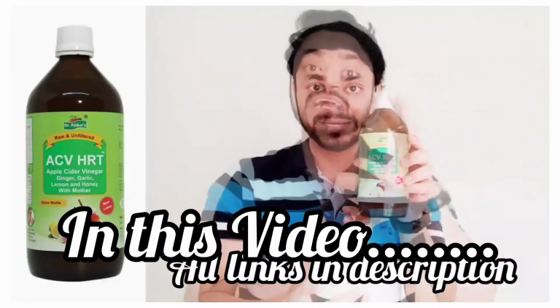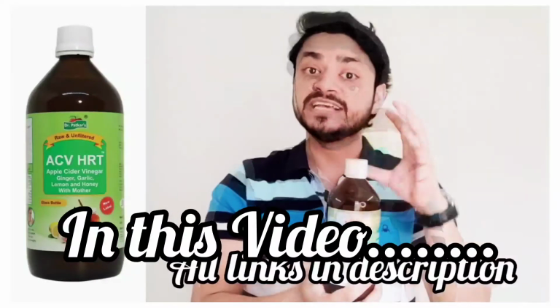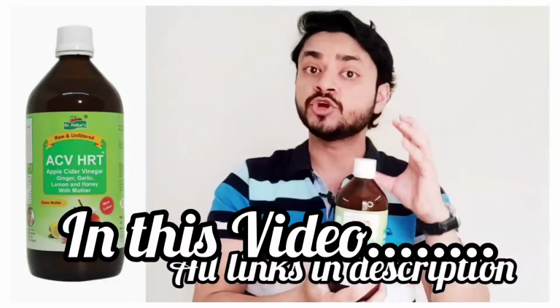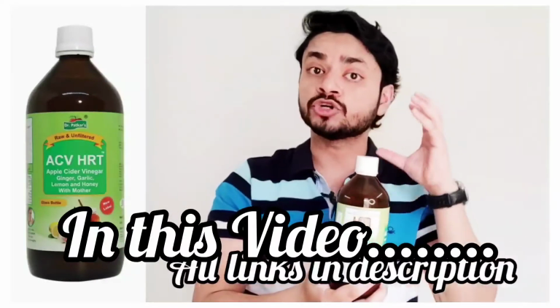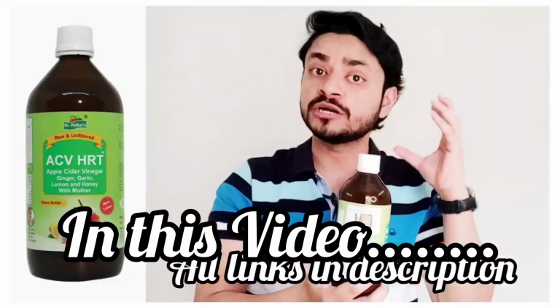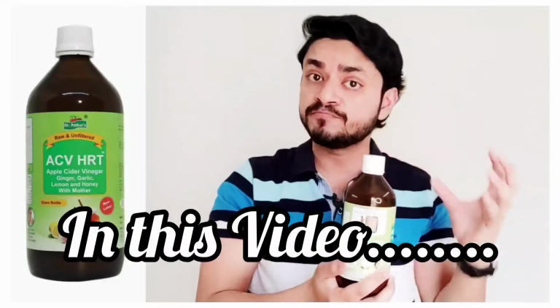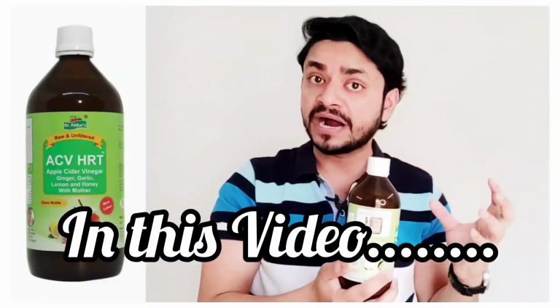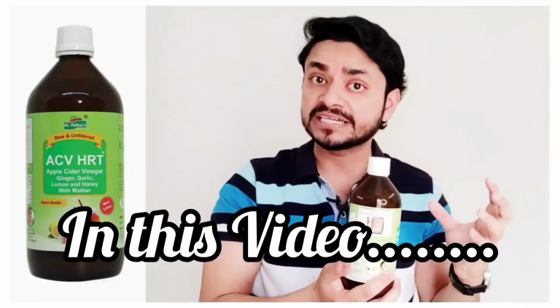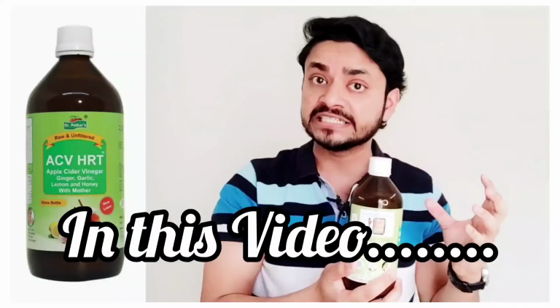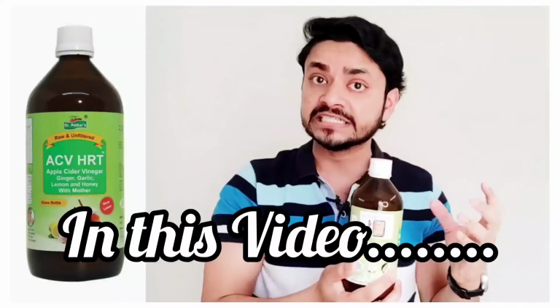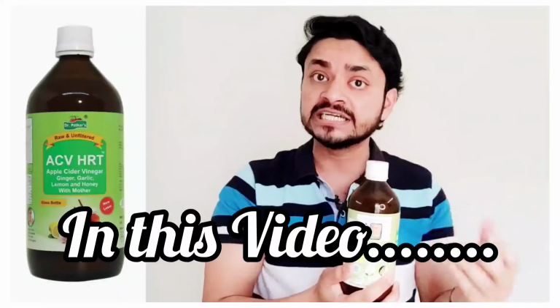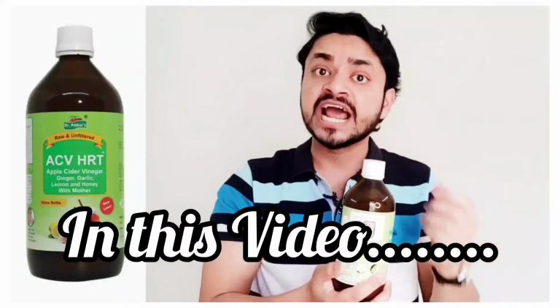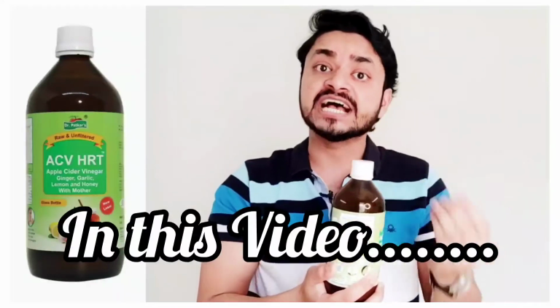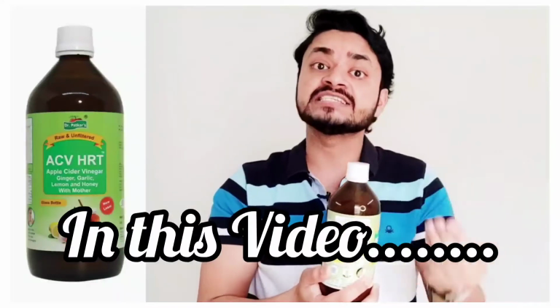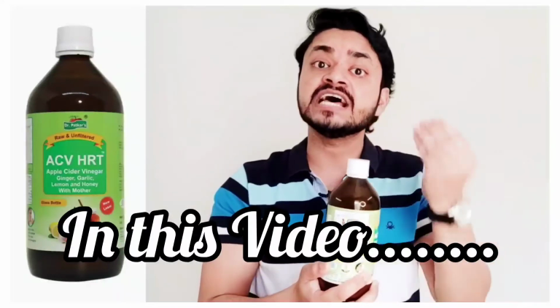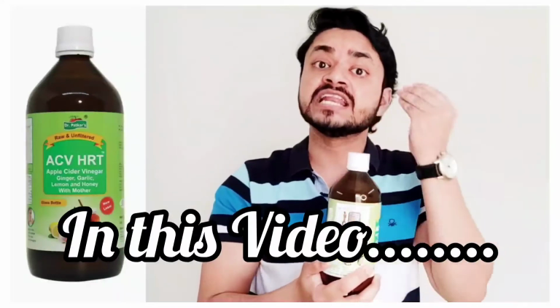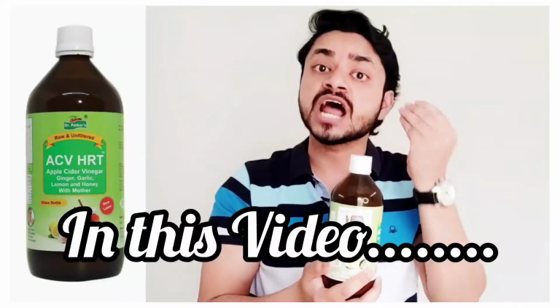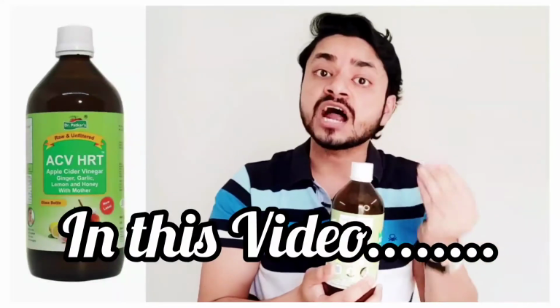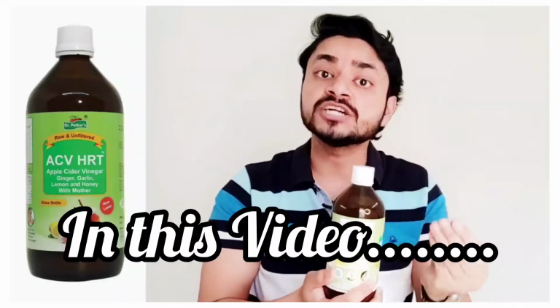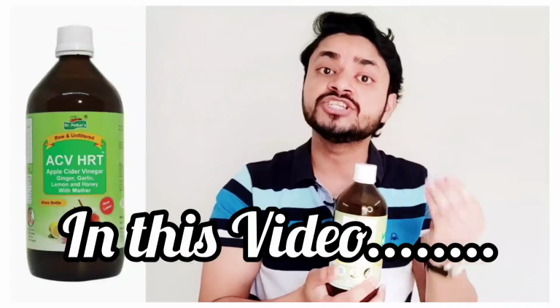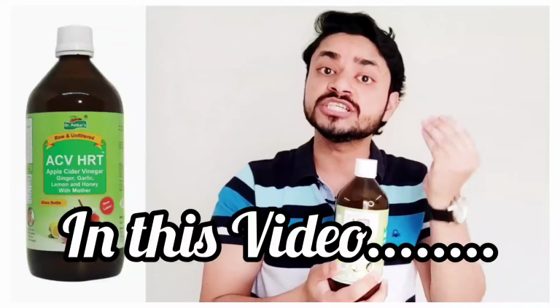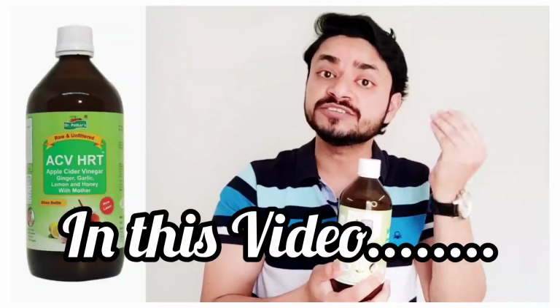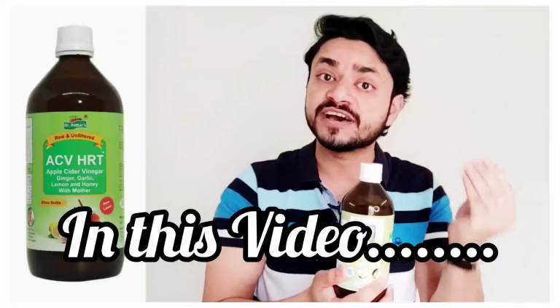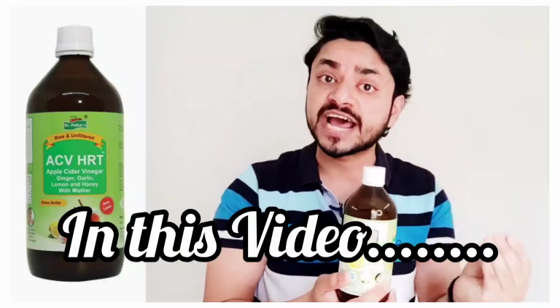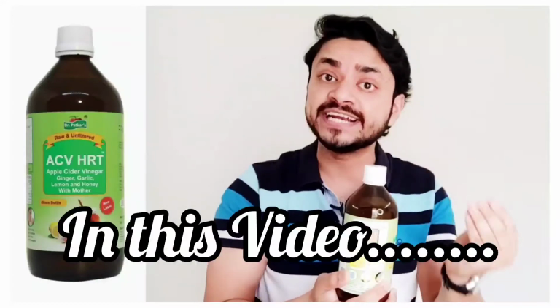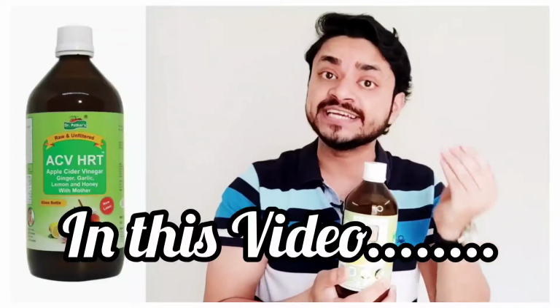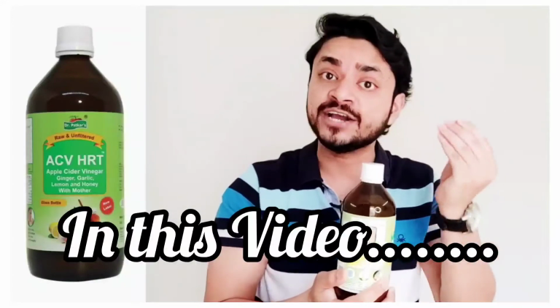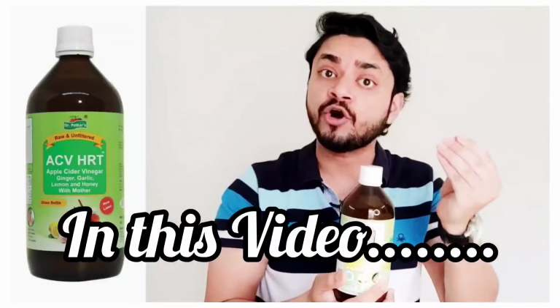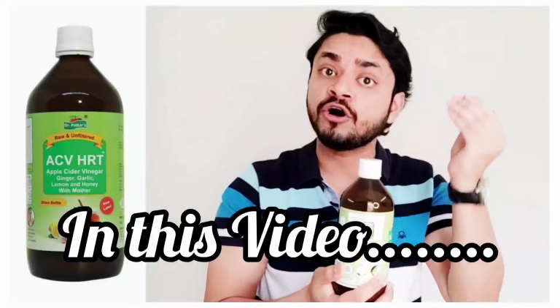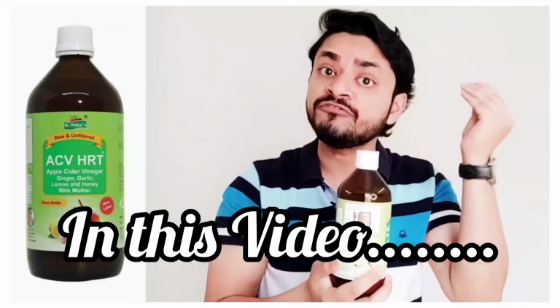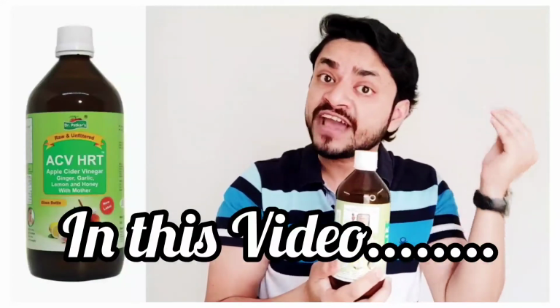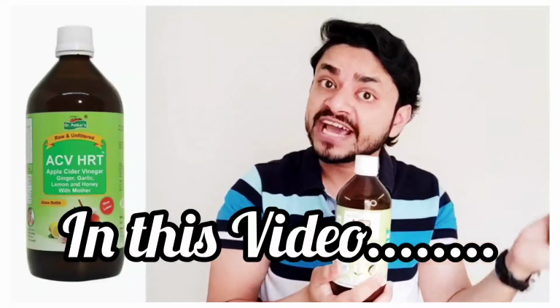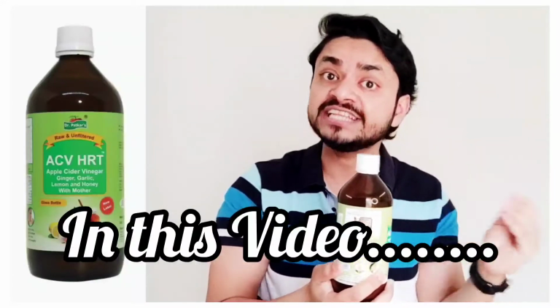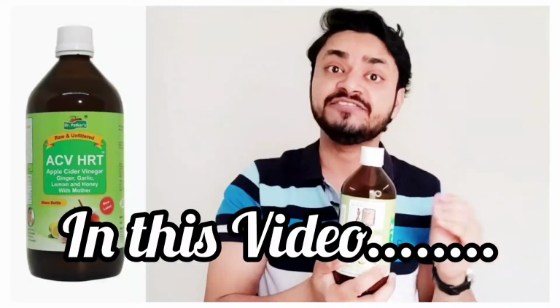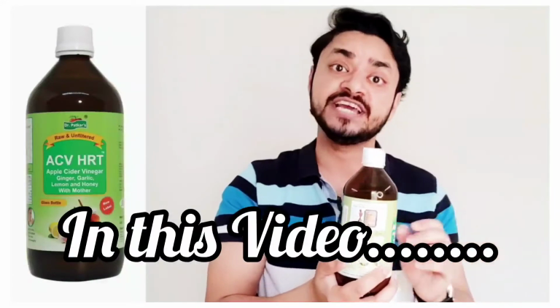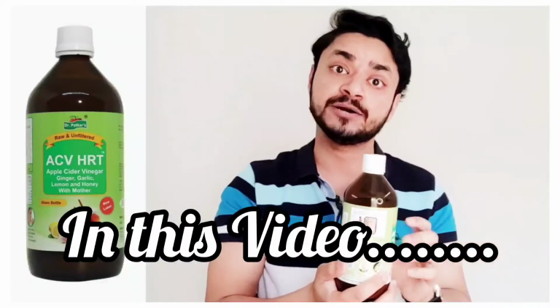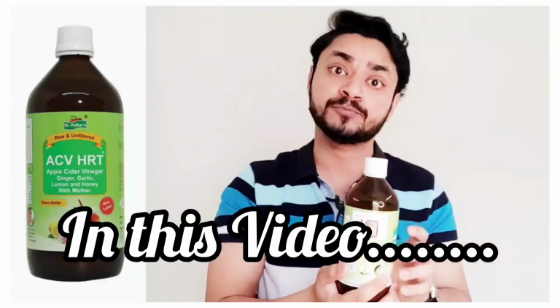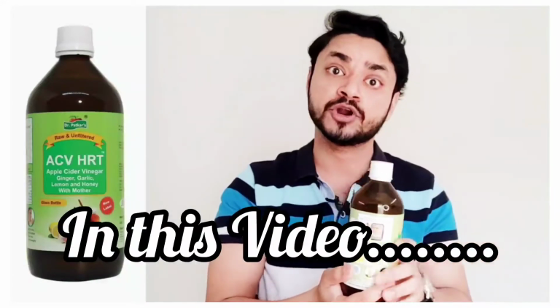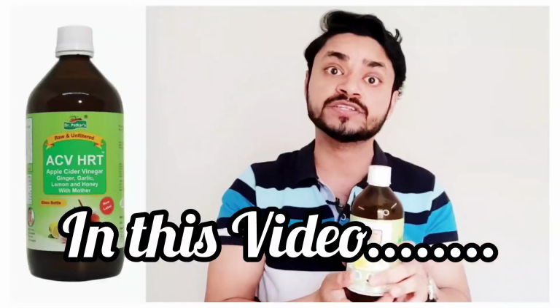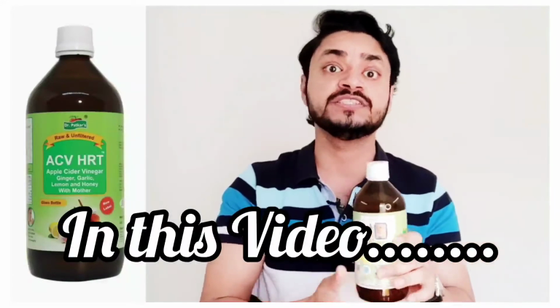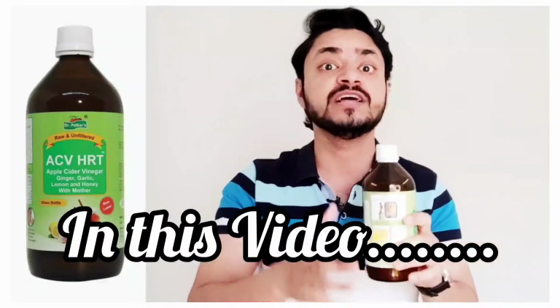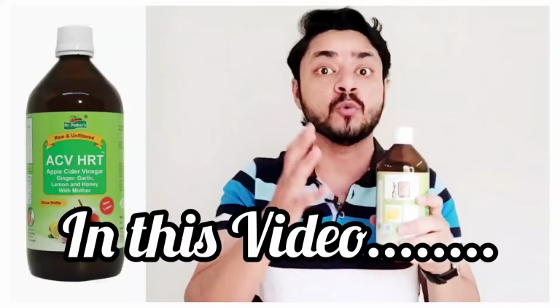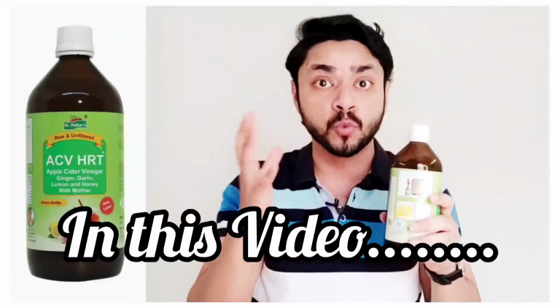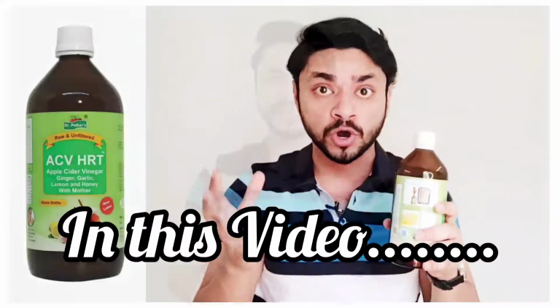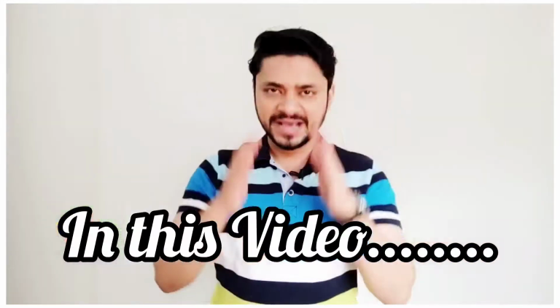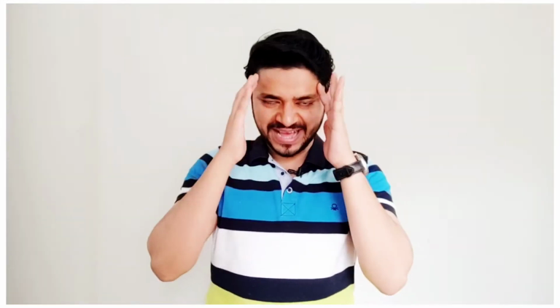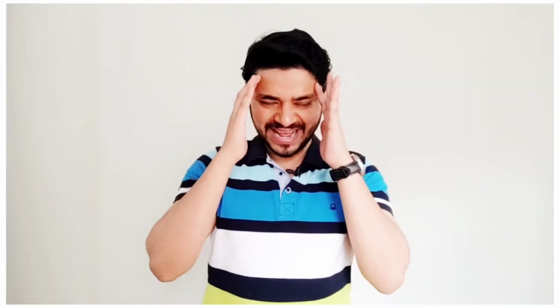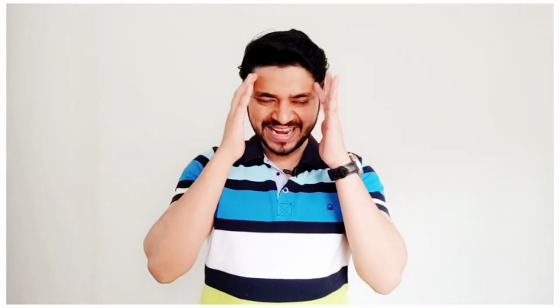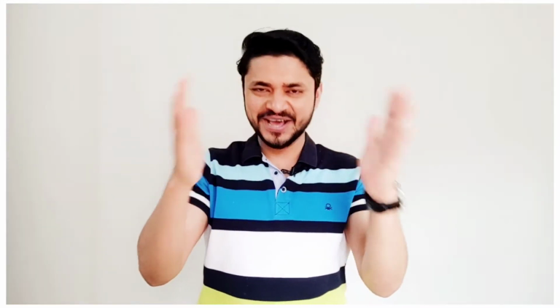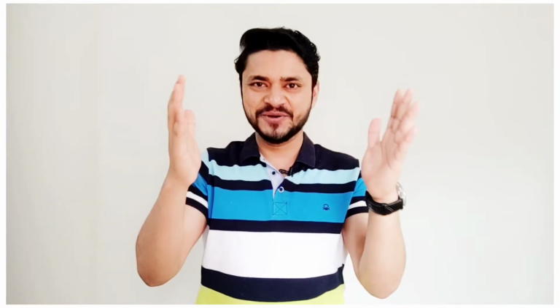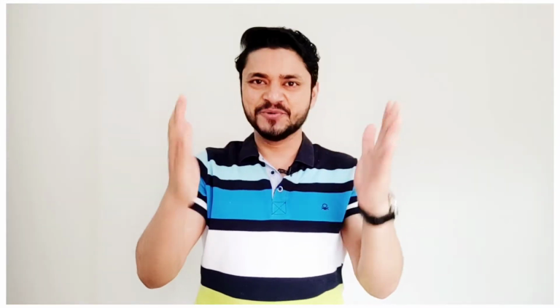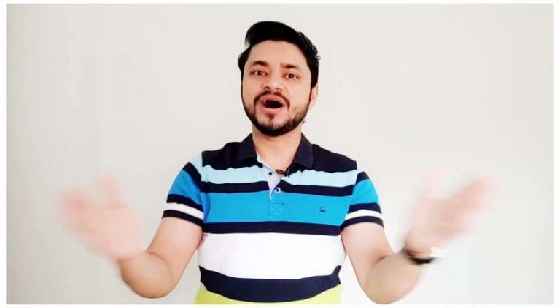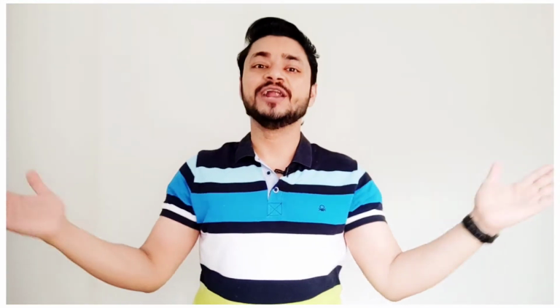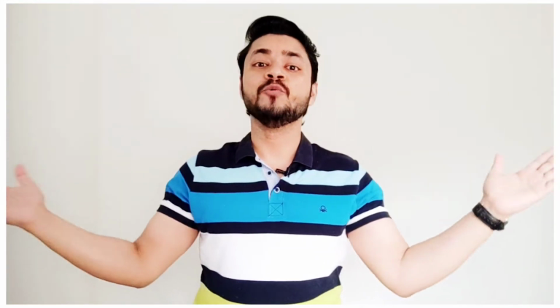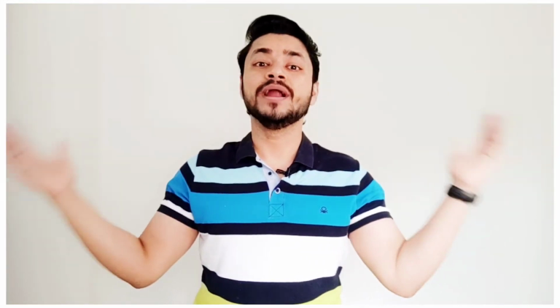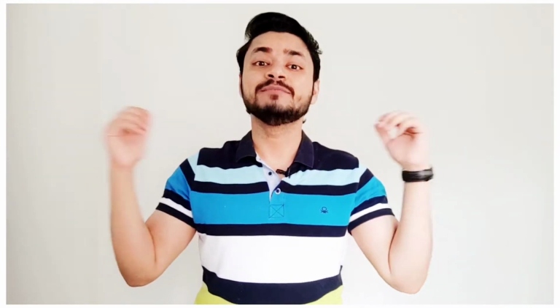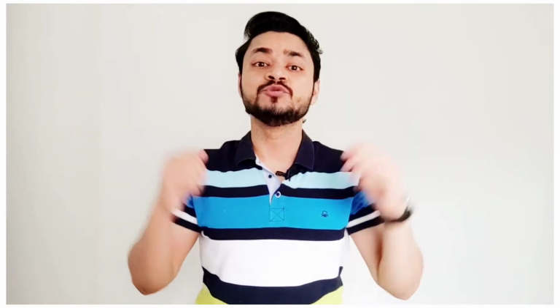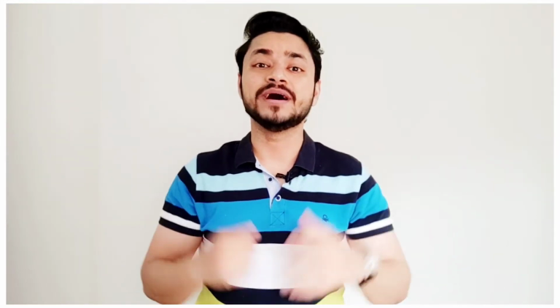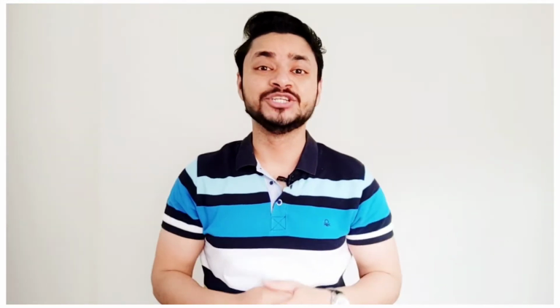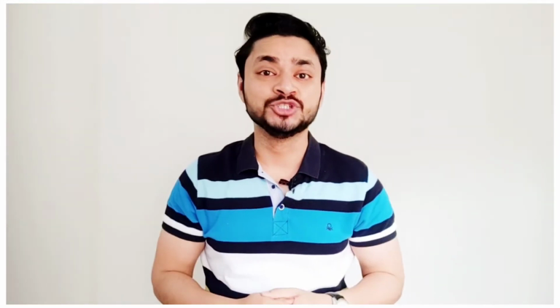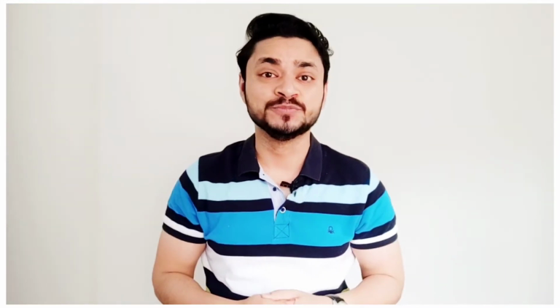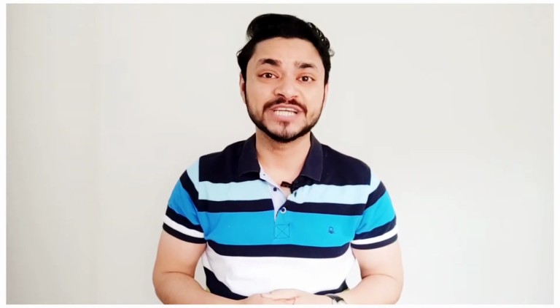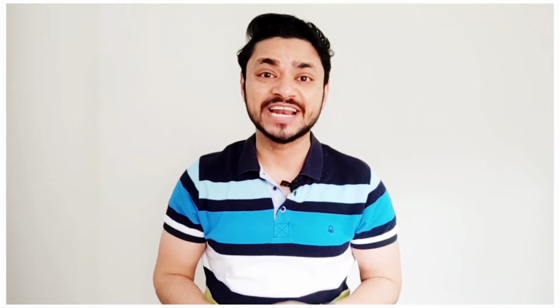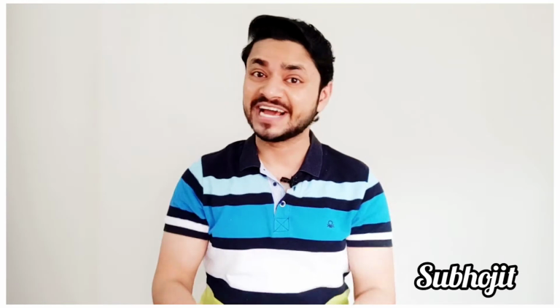Dr. Patkar has the largest variety of health vinegar products in the world. Hello everyone, welcome to my YouTube channel.